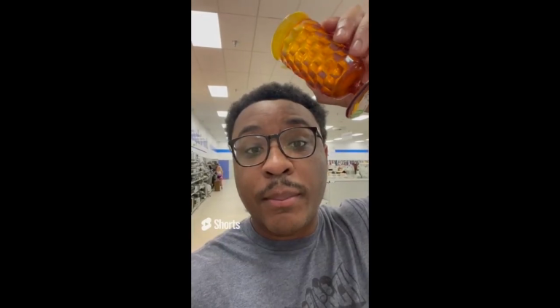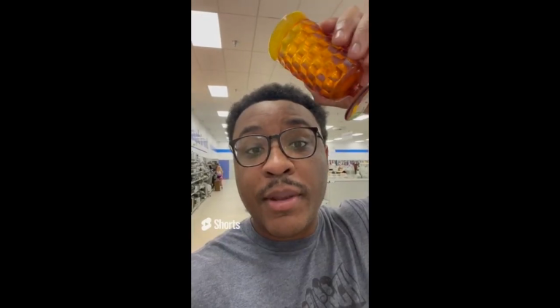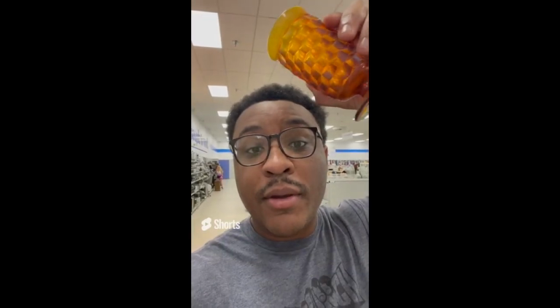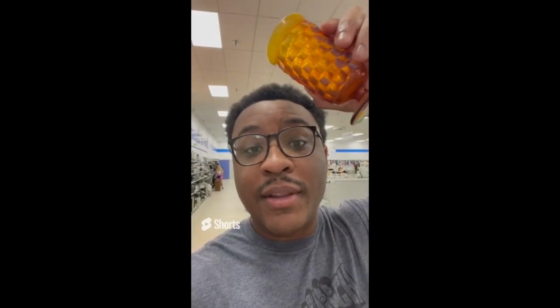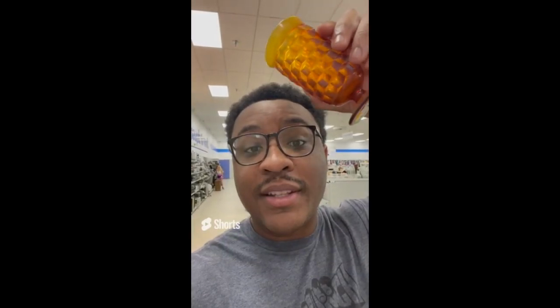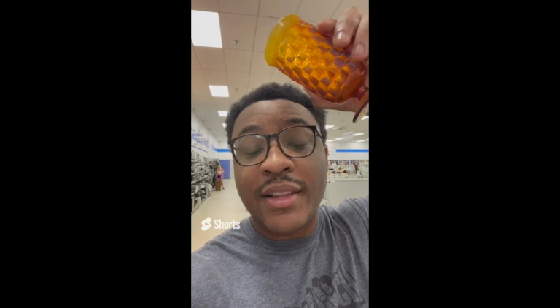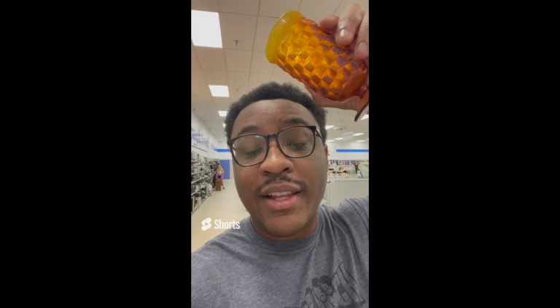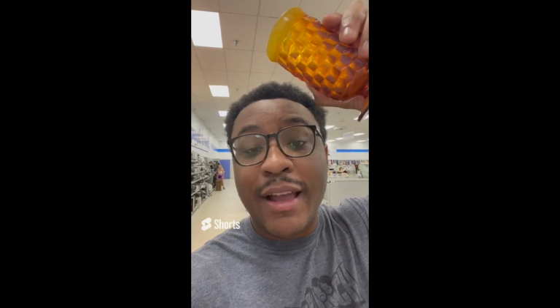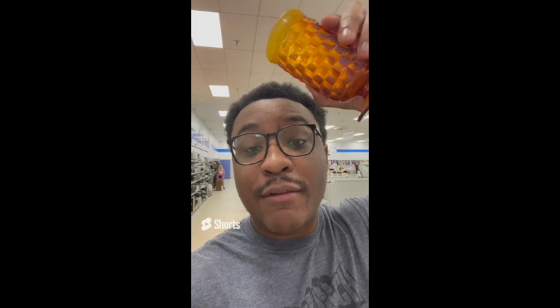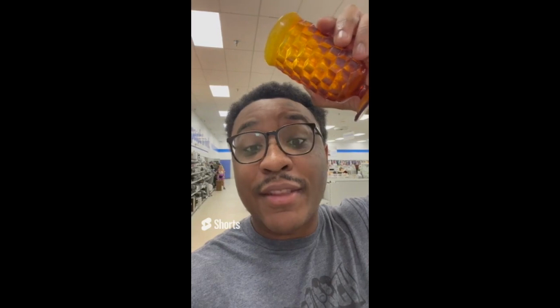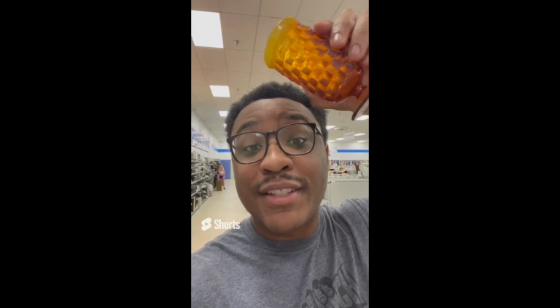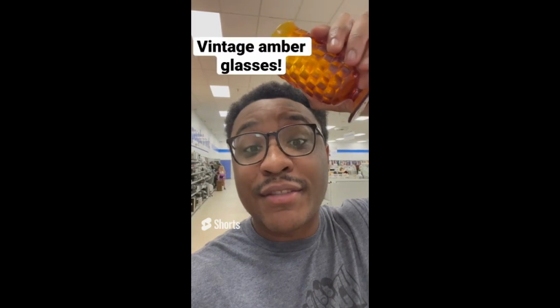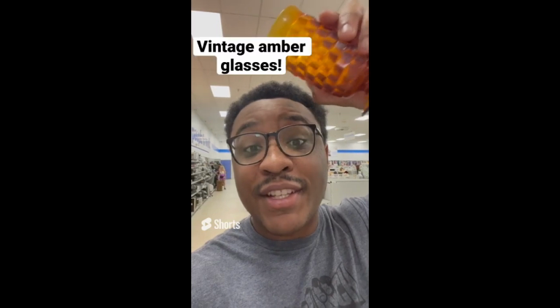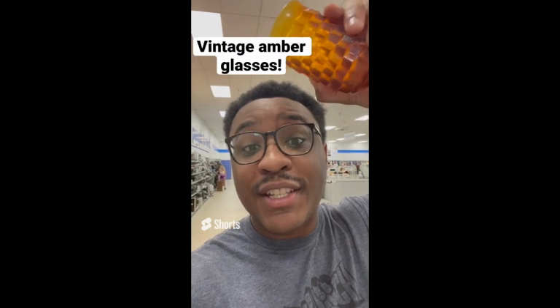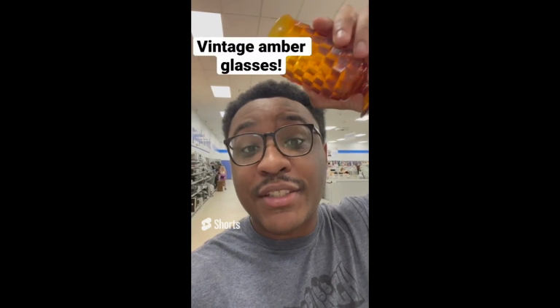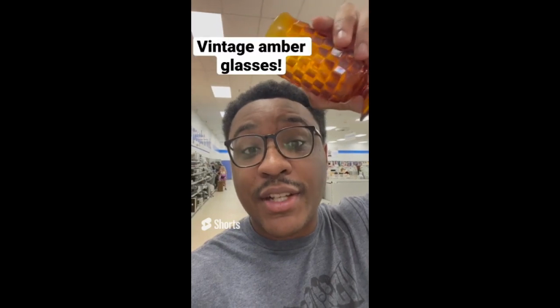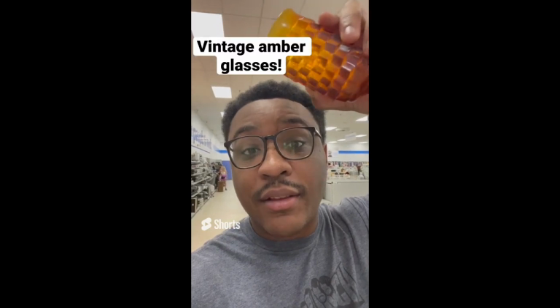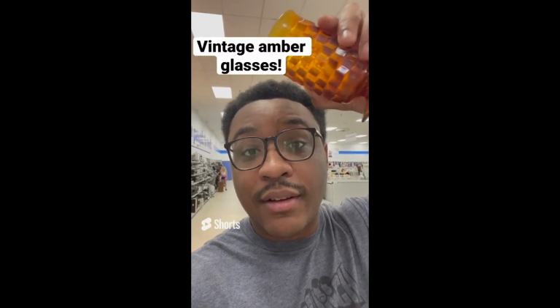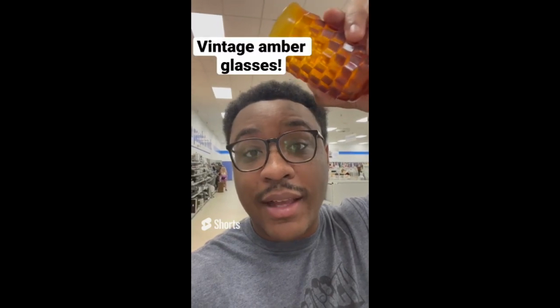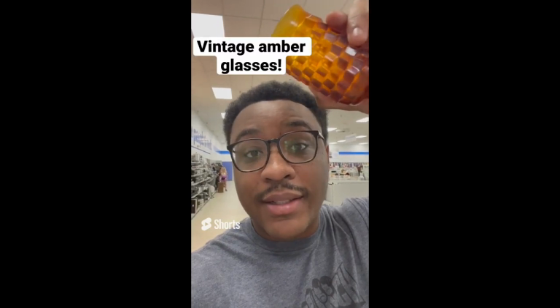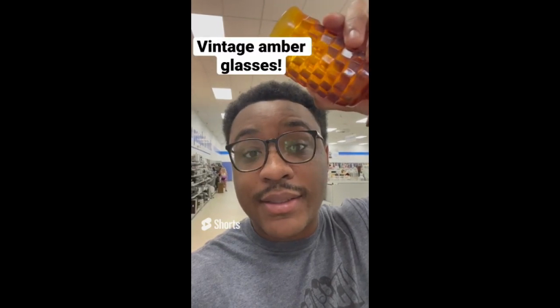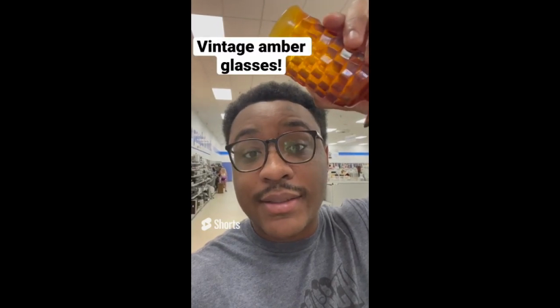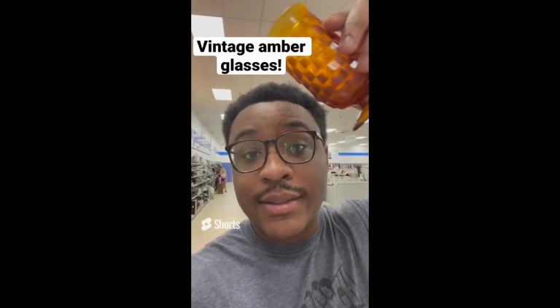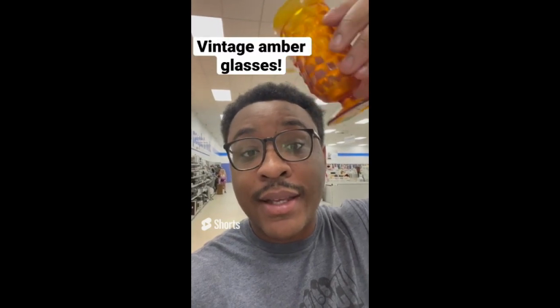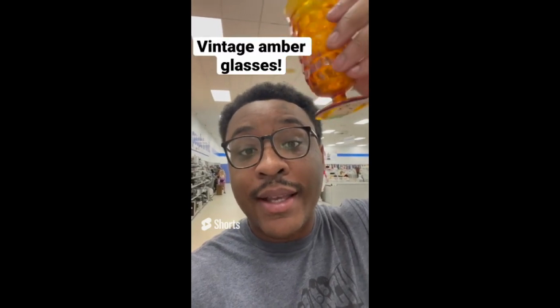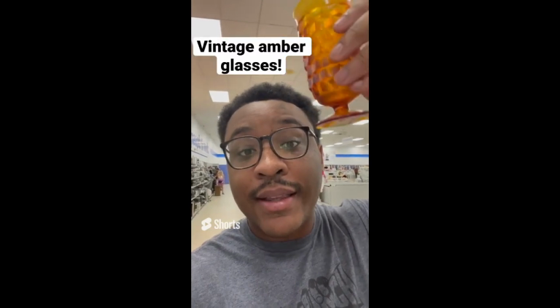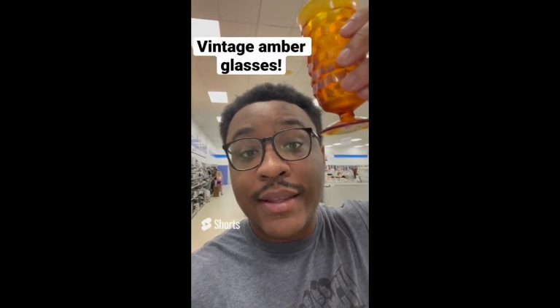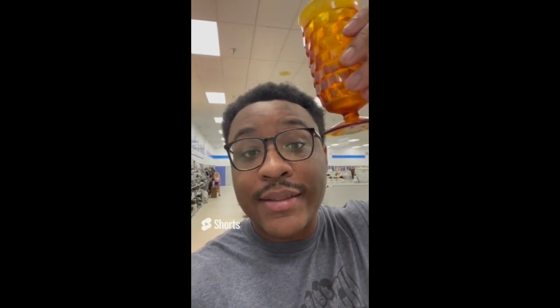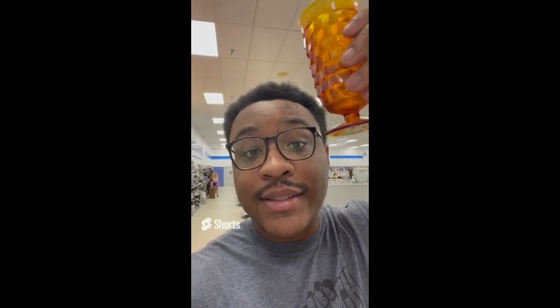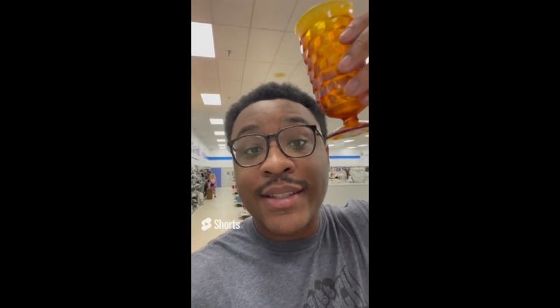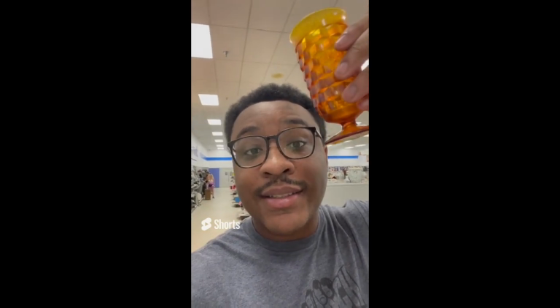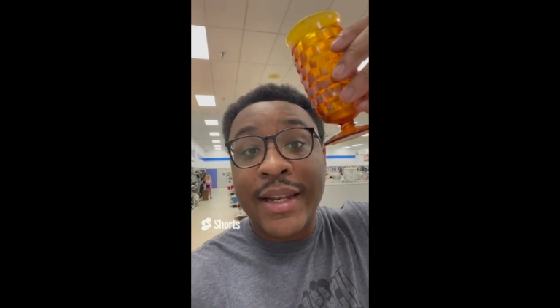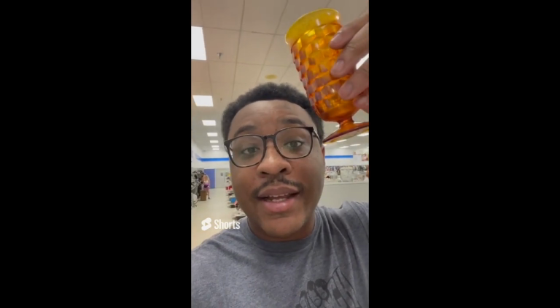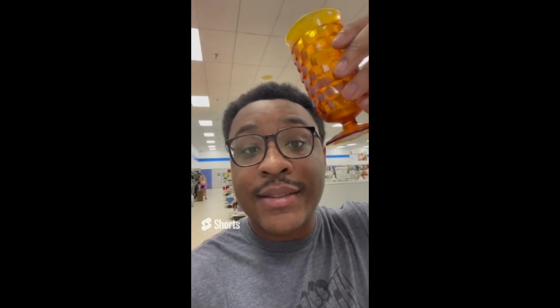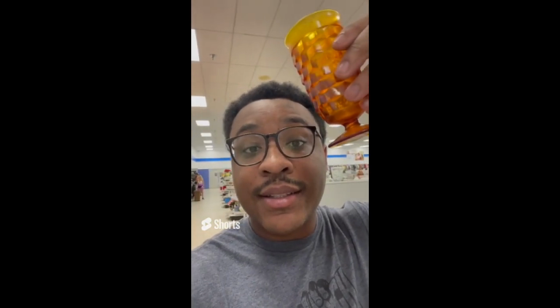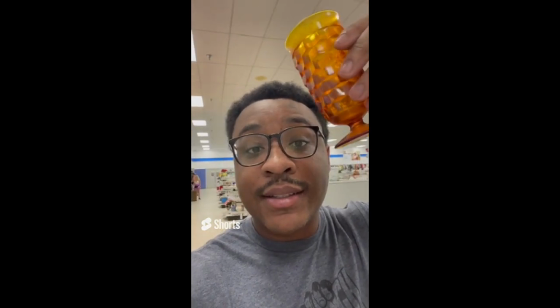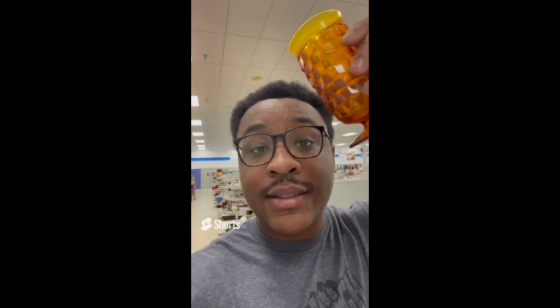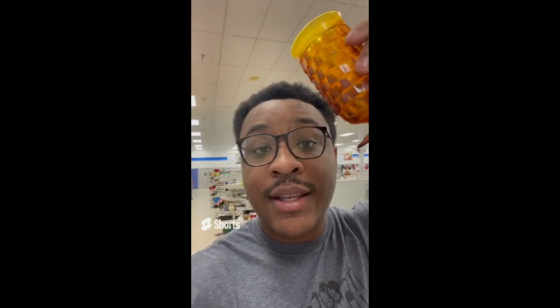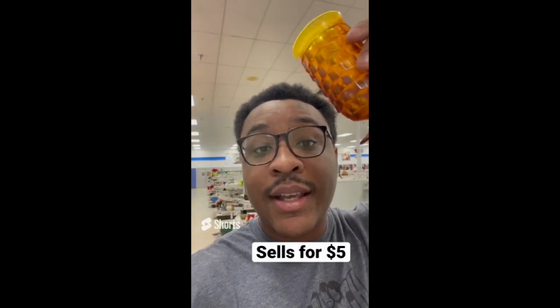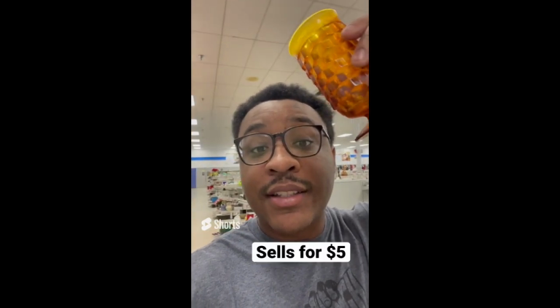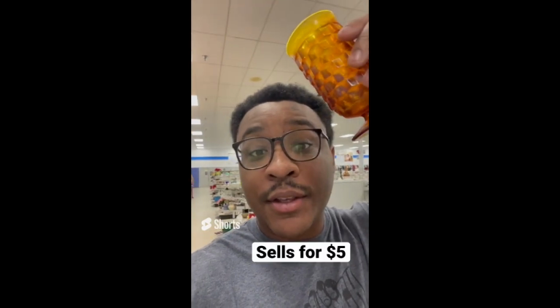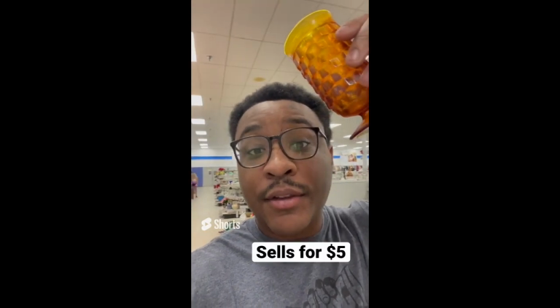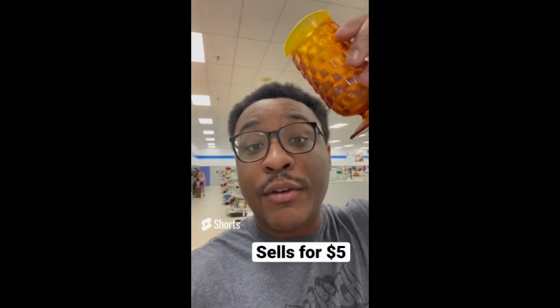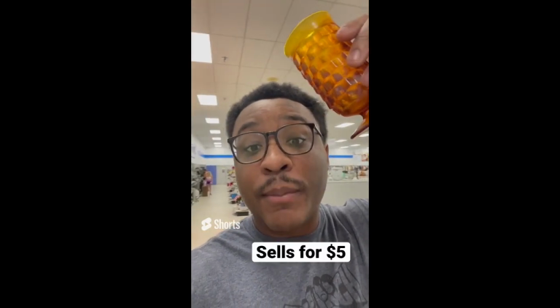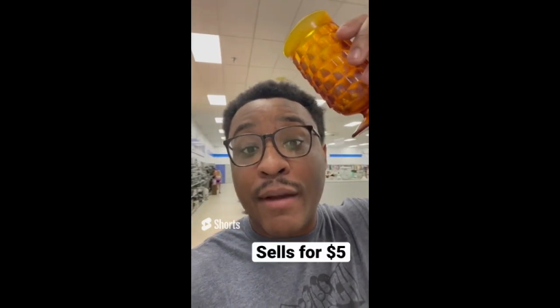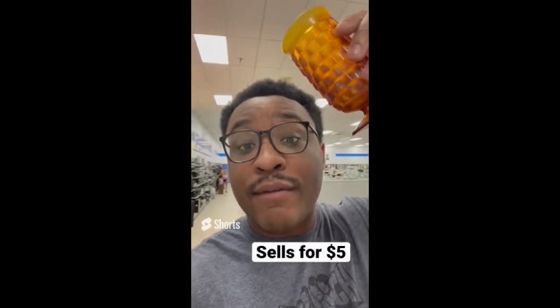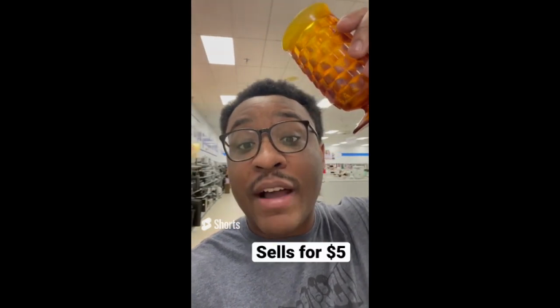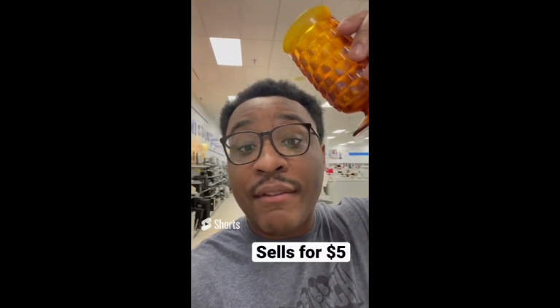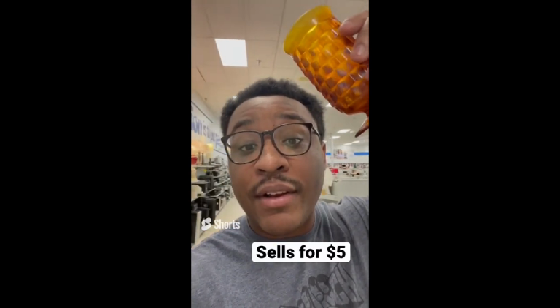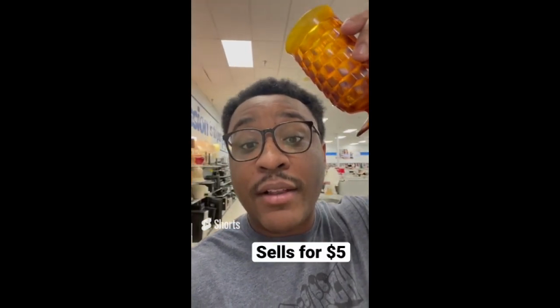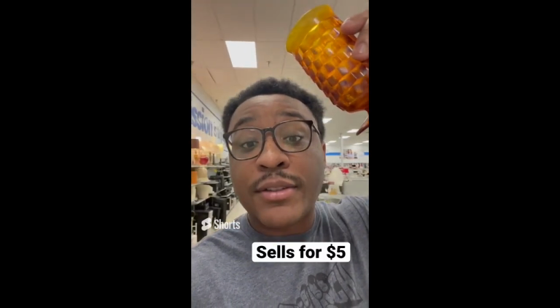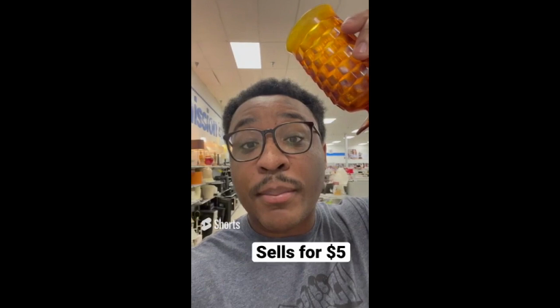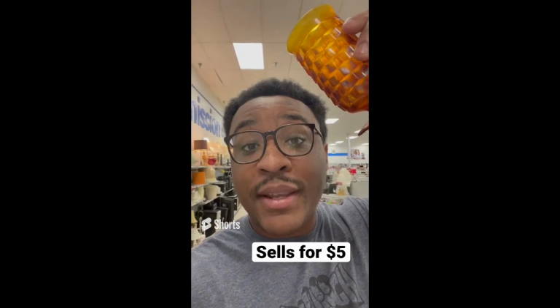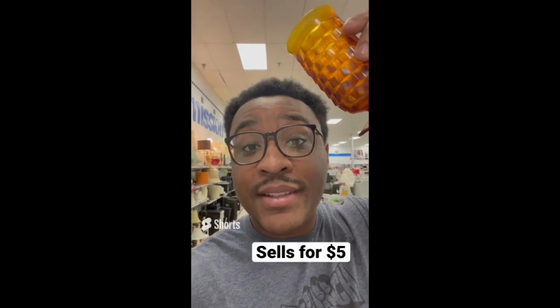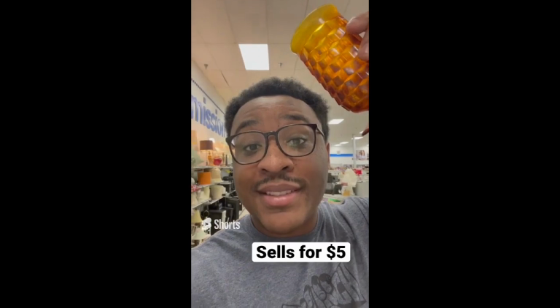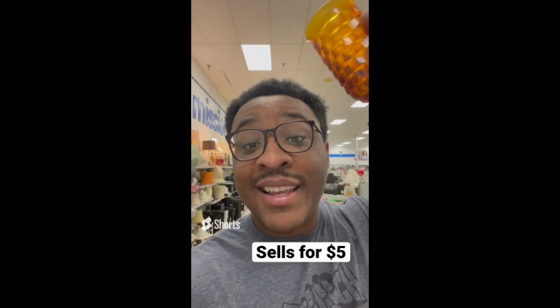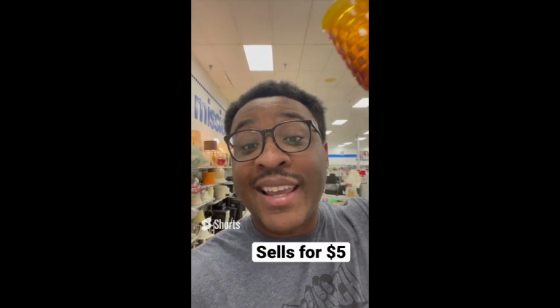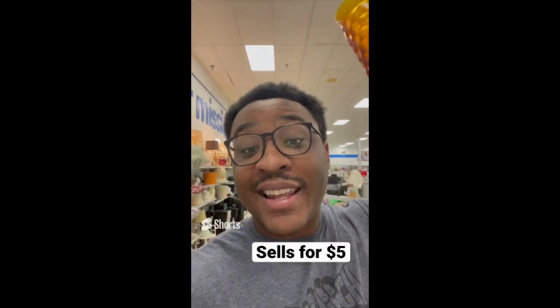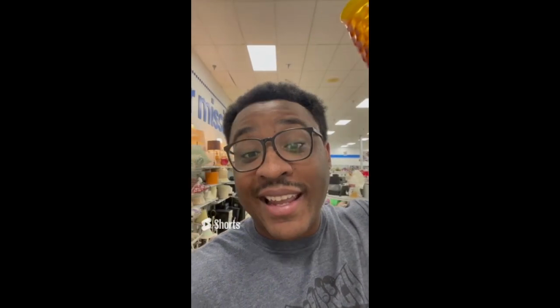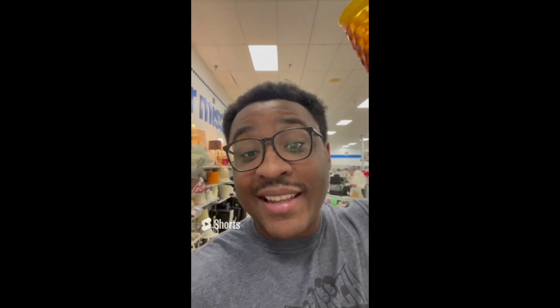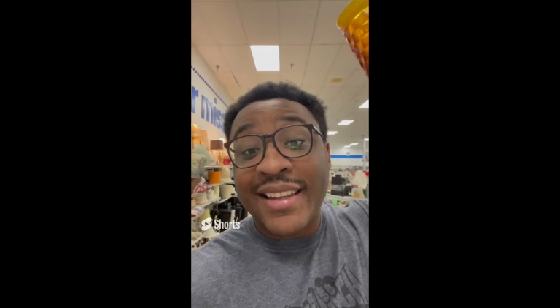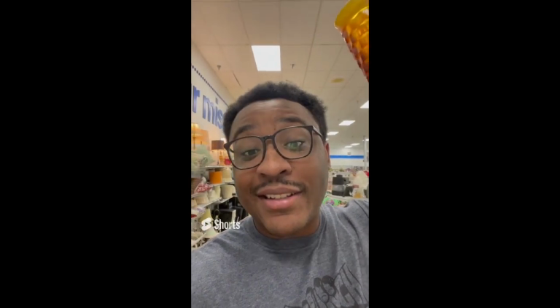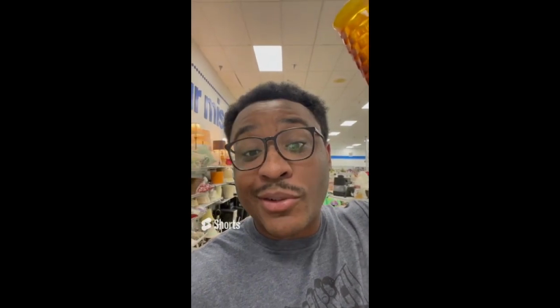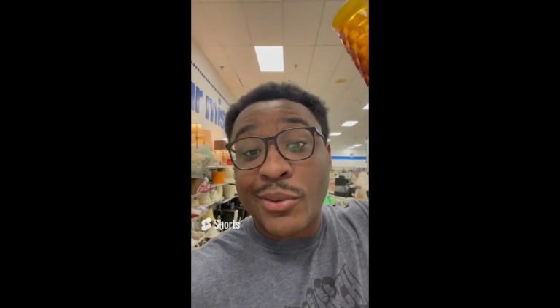Tips for making profit at the thrift store: be on the lookout for vintage colored glasses. This one is $0.69 and sells for about $5 a piece in an antique store.